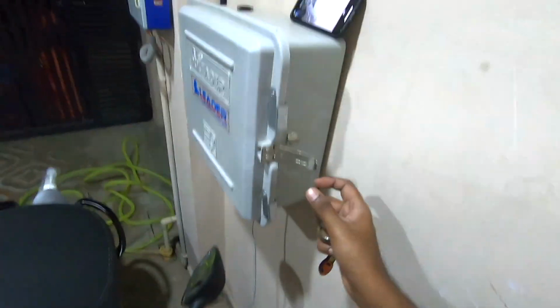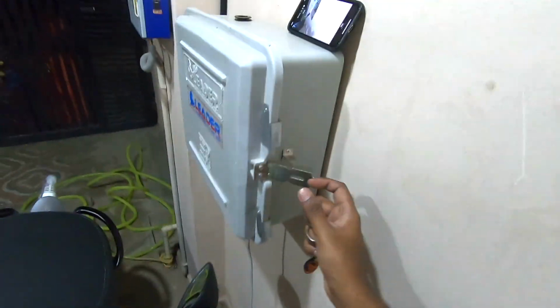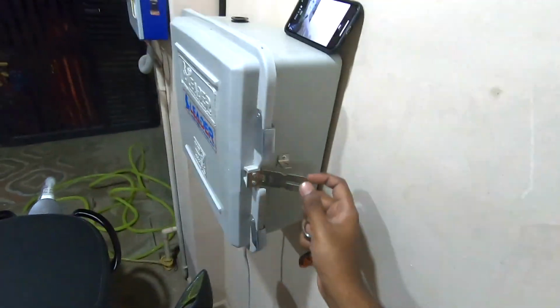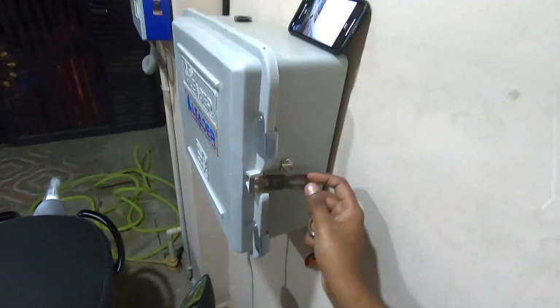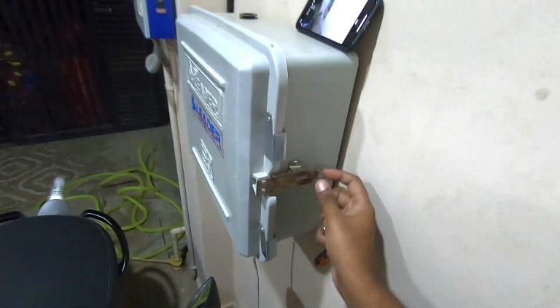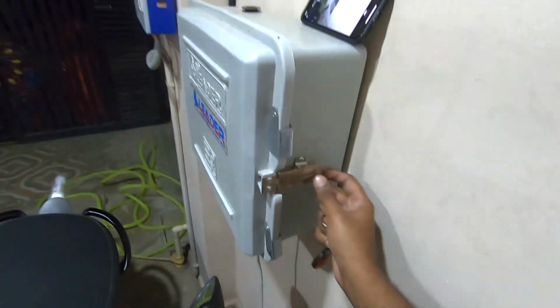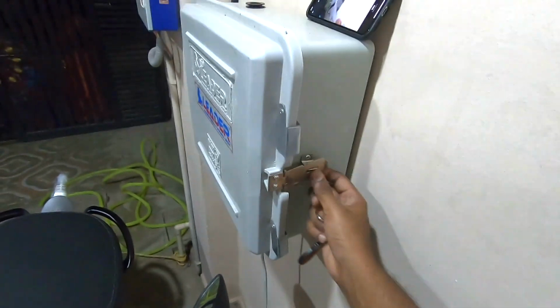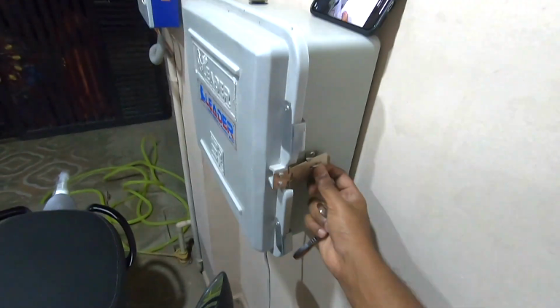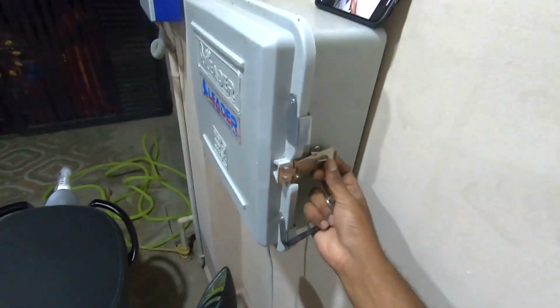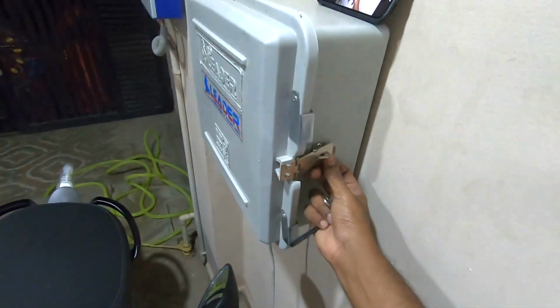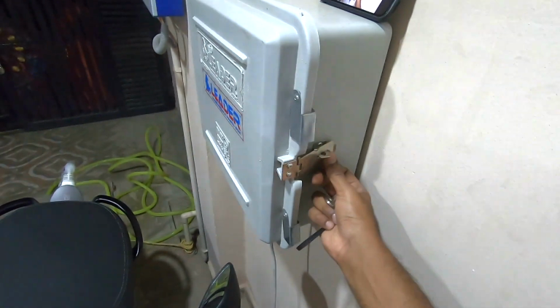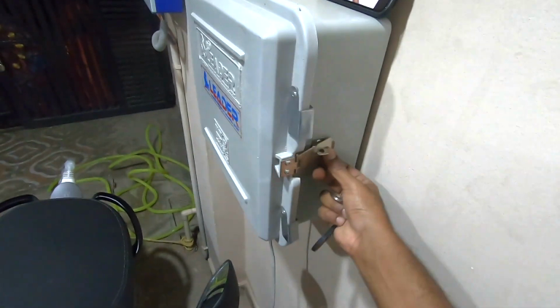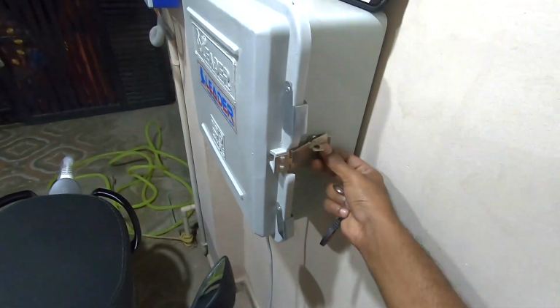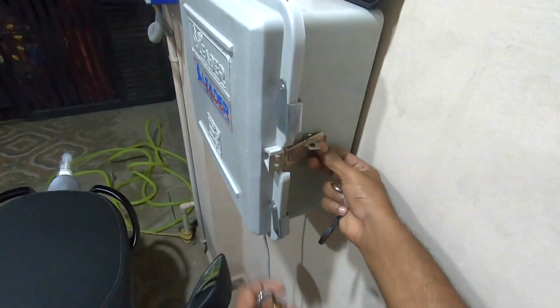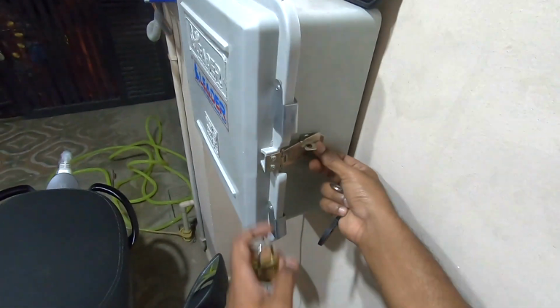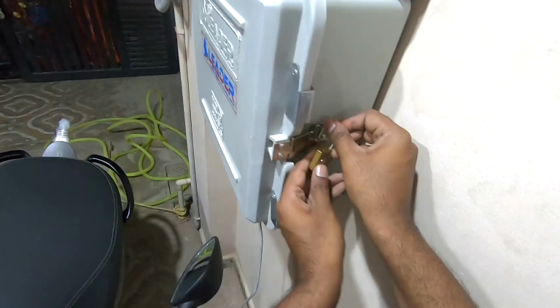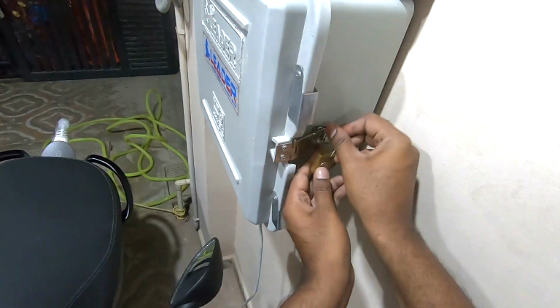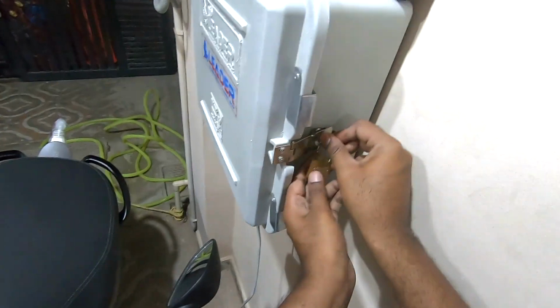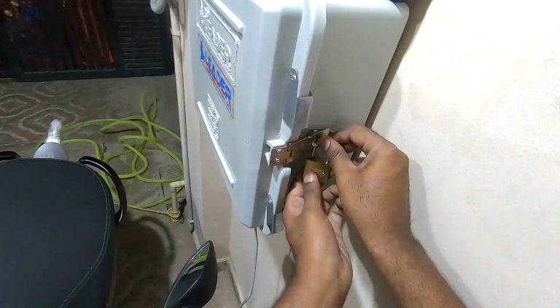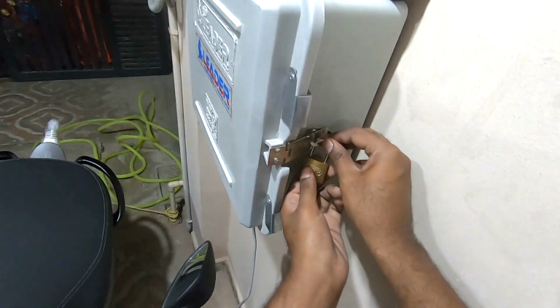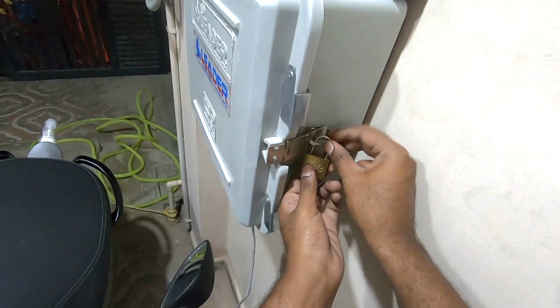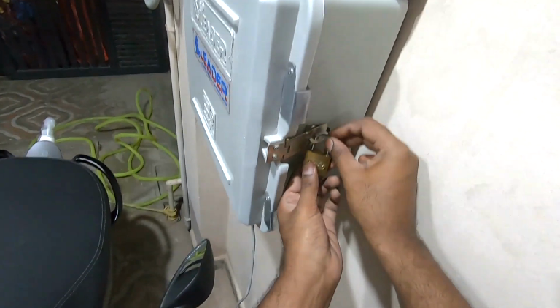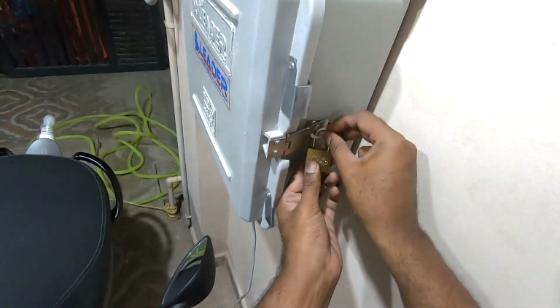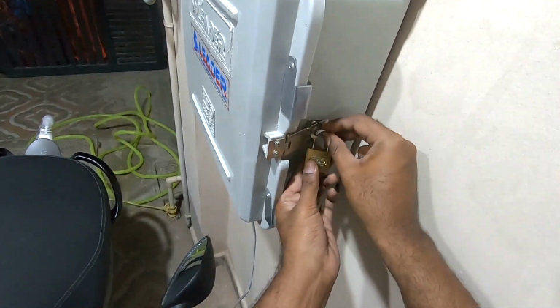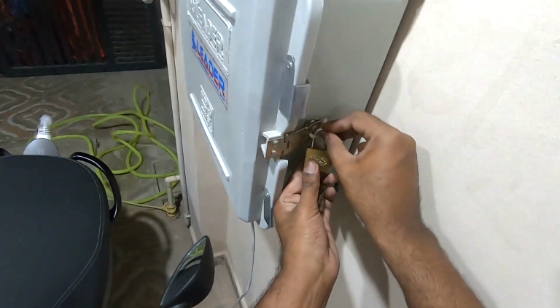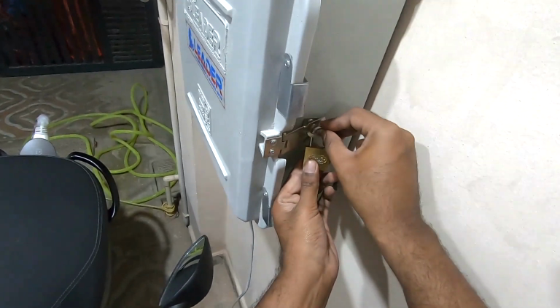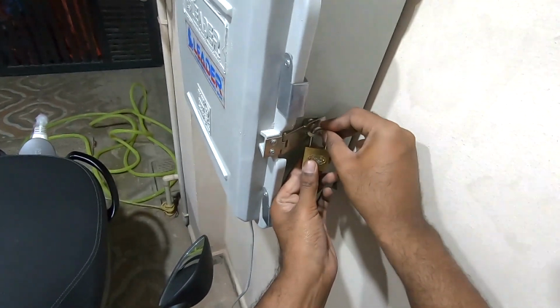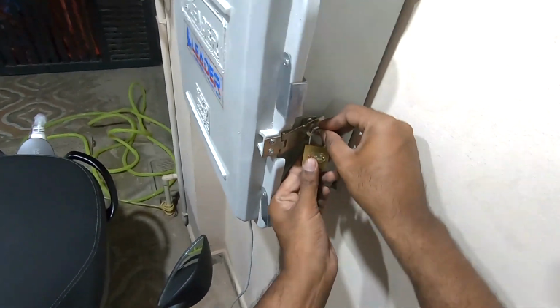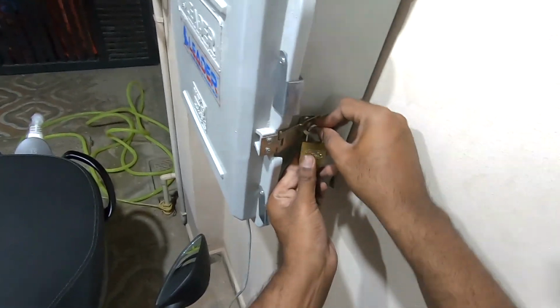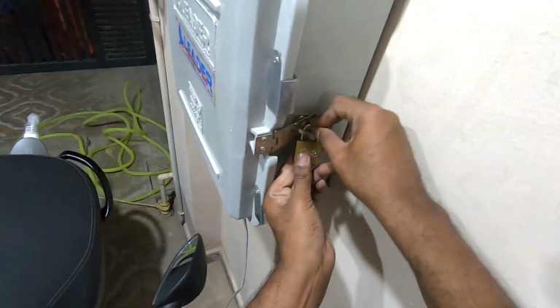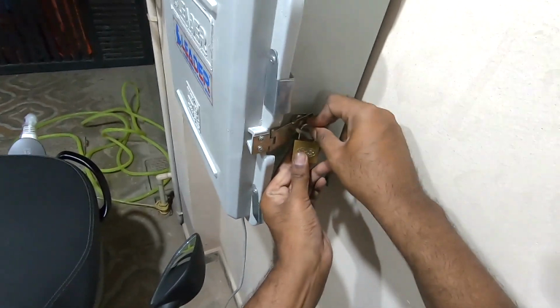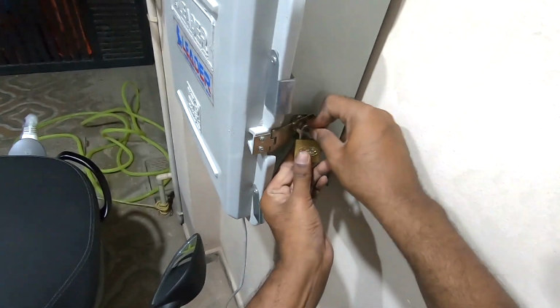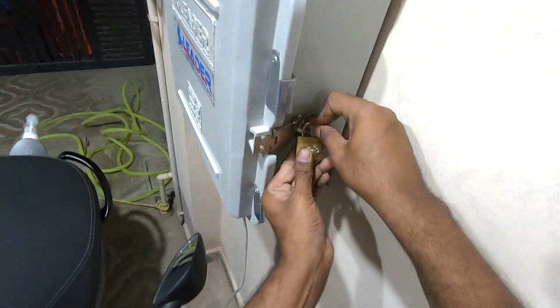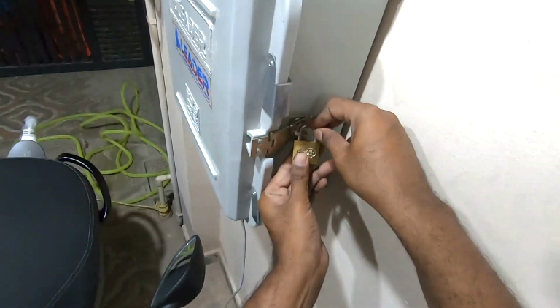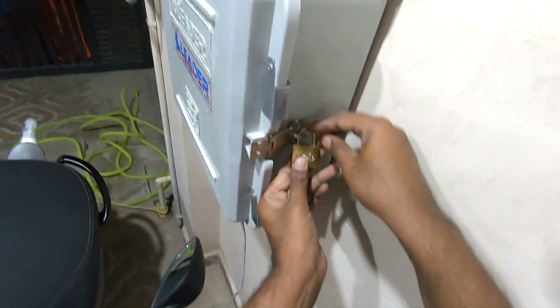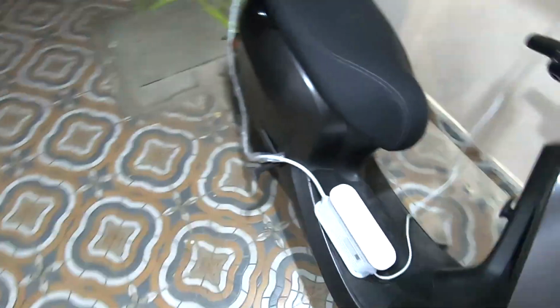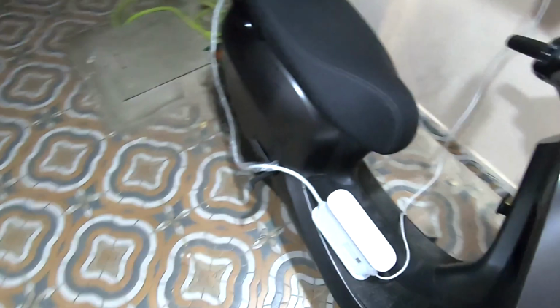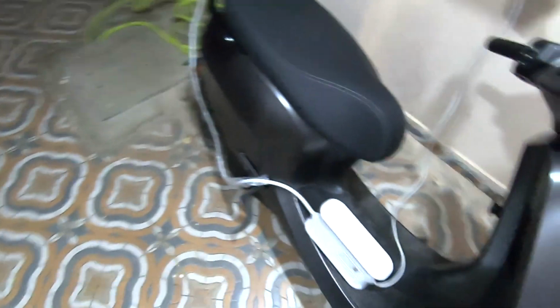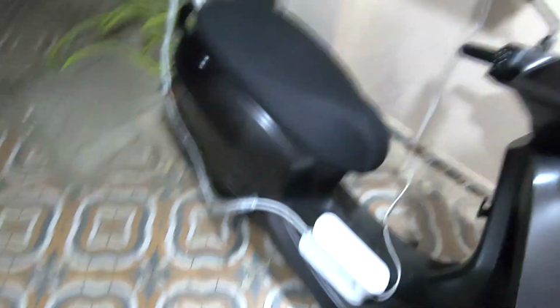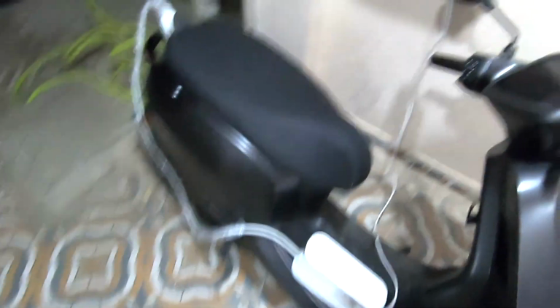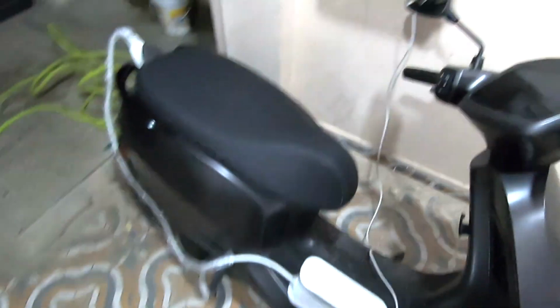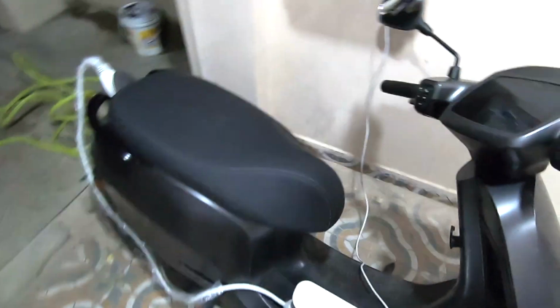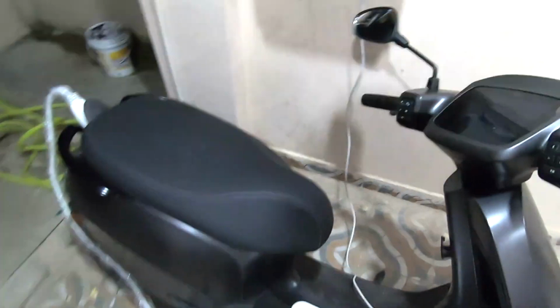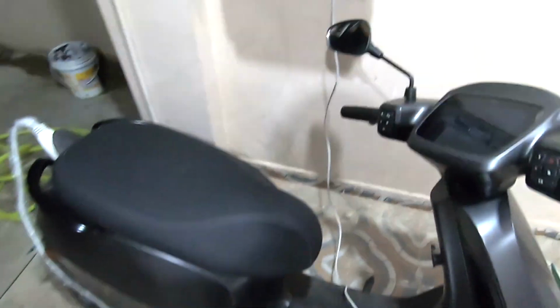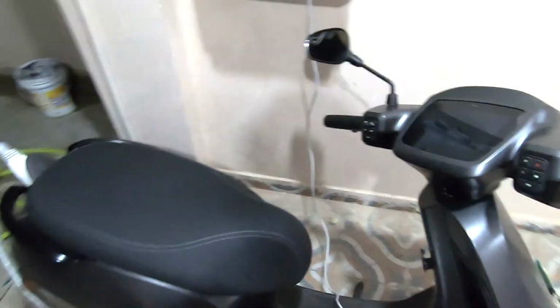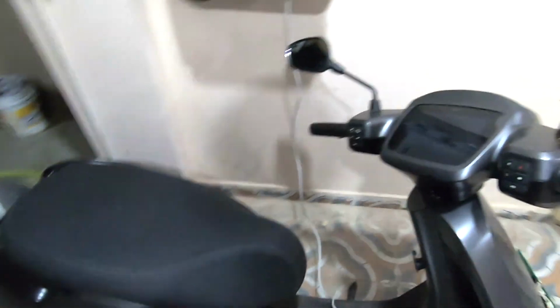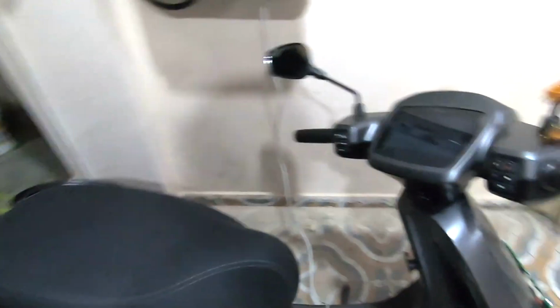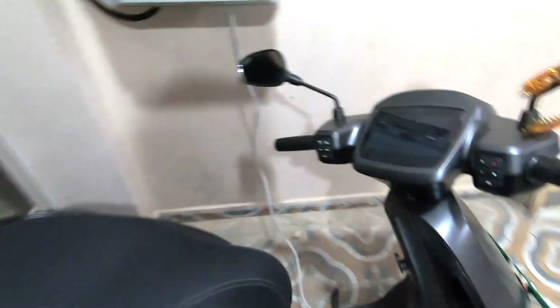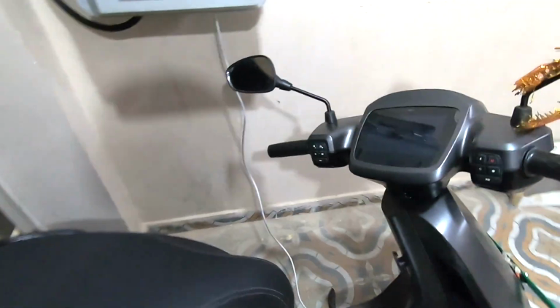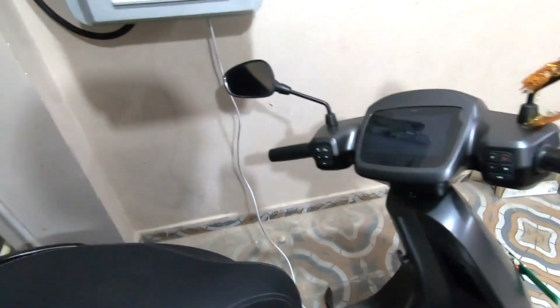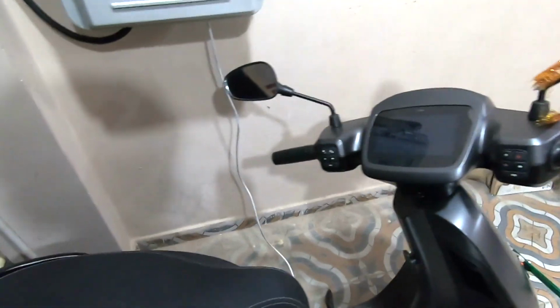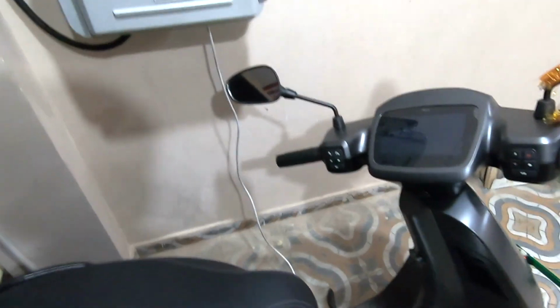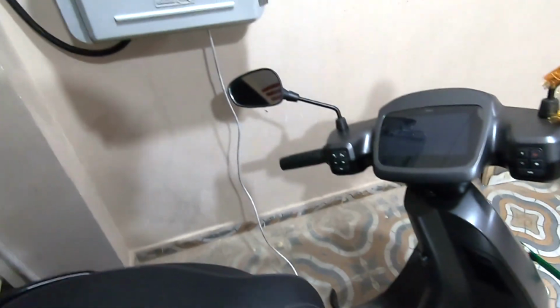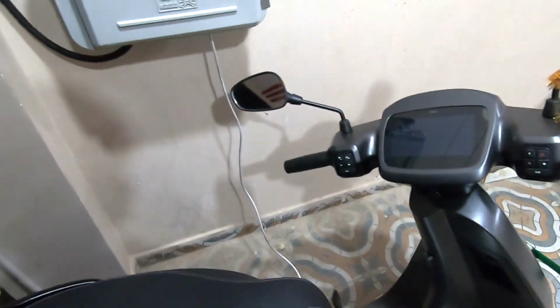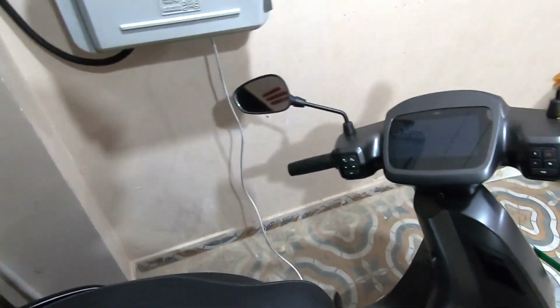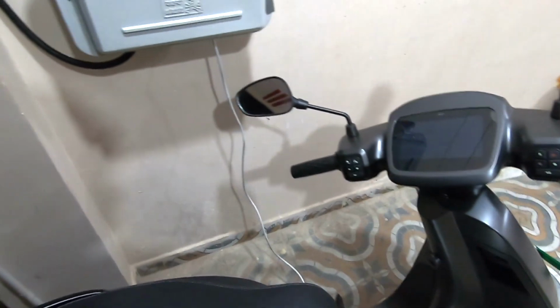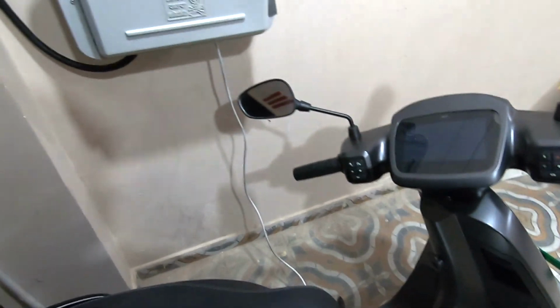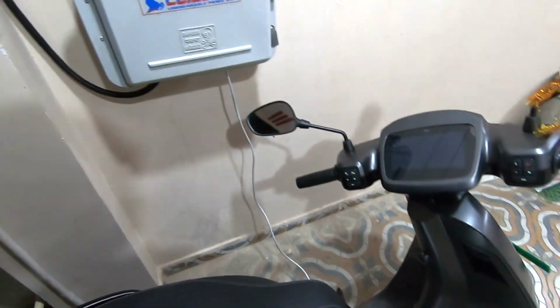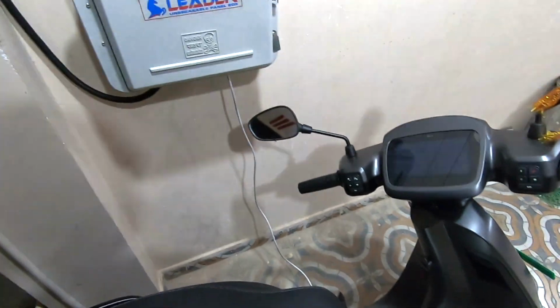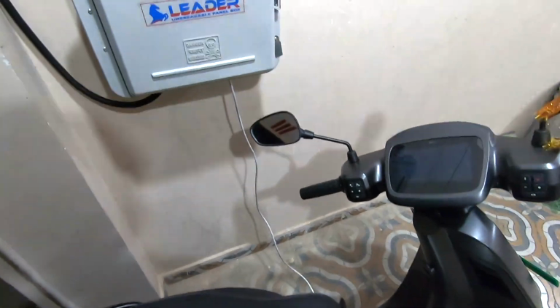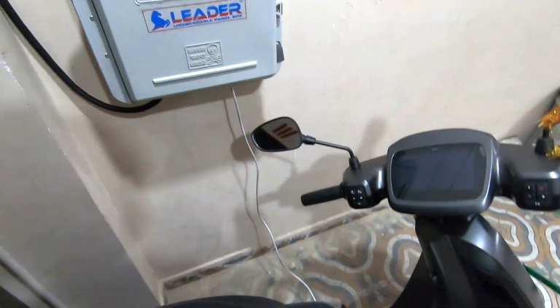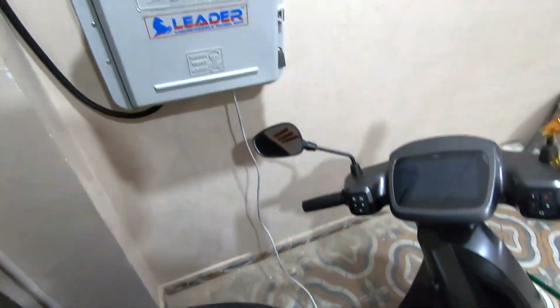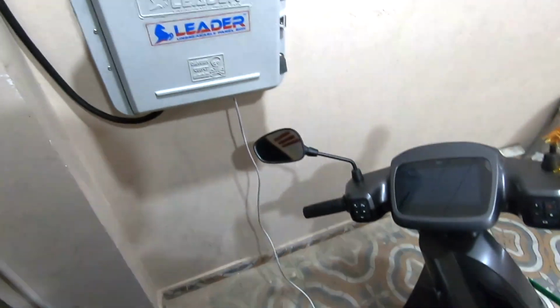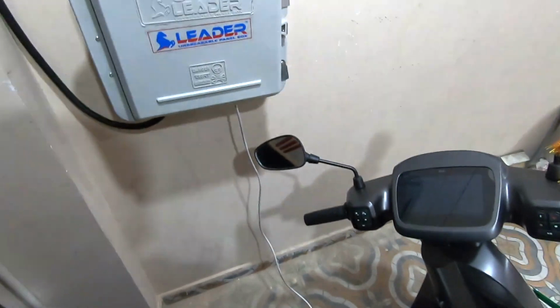Whenever I'm away, I make sure I lock this box. That way no one tampers with my meter and I don't have a risk of someone stealing my charger.